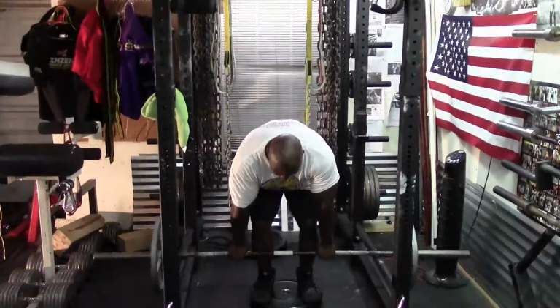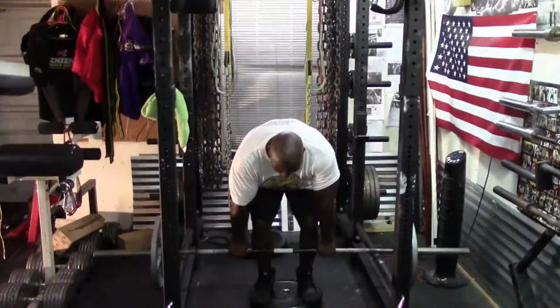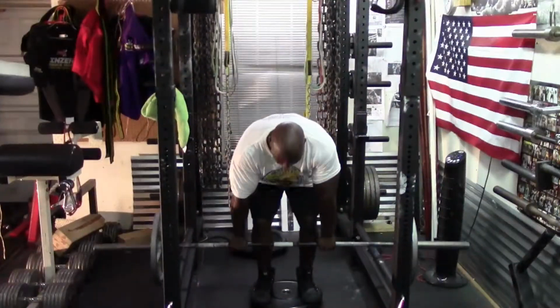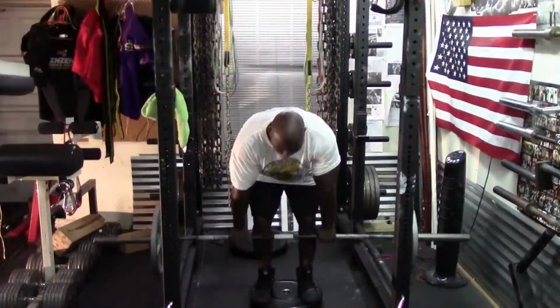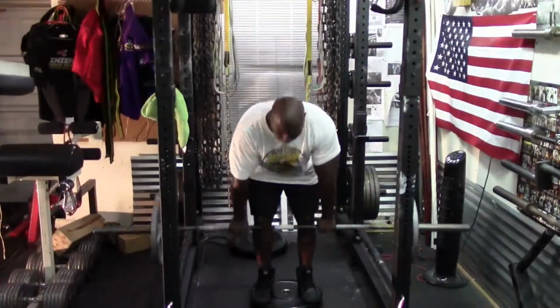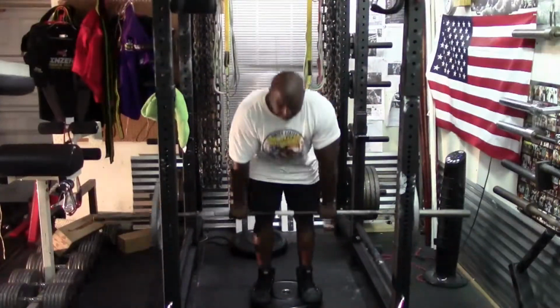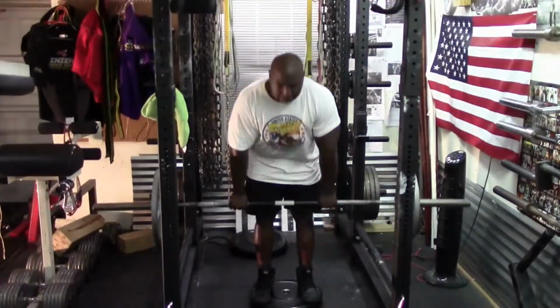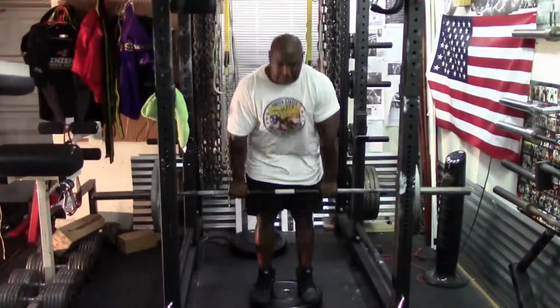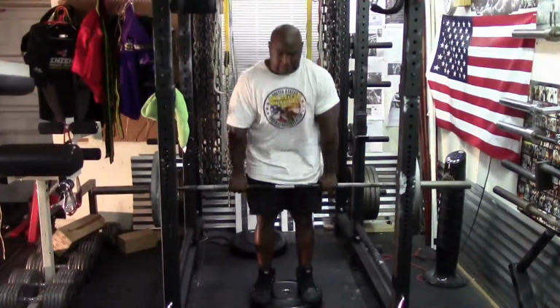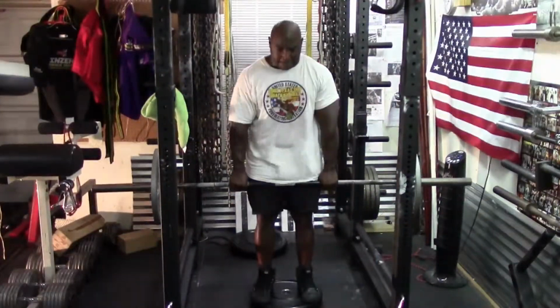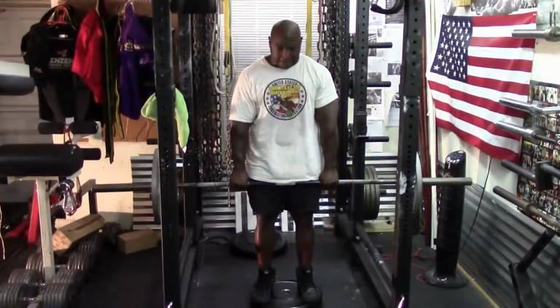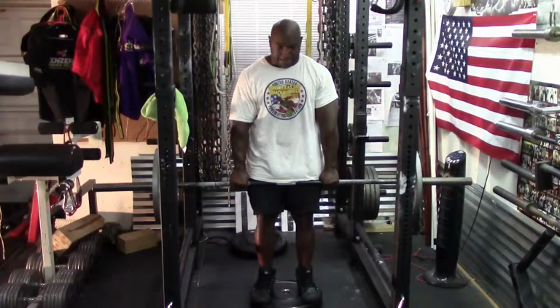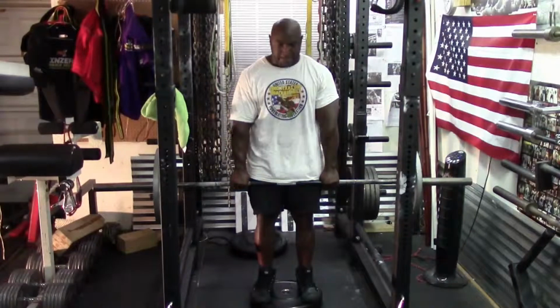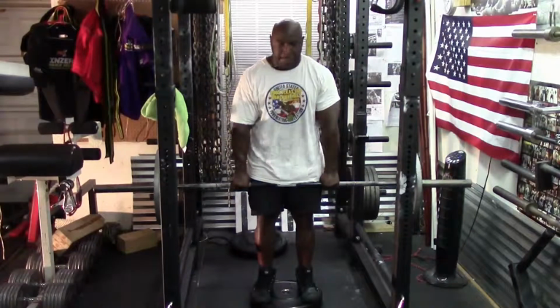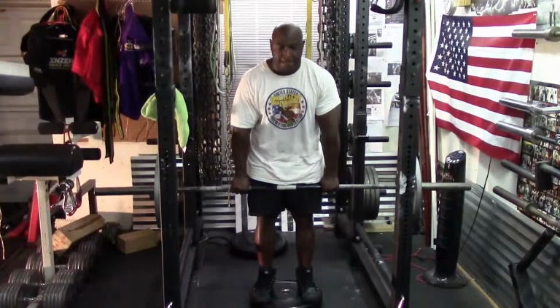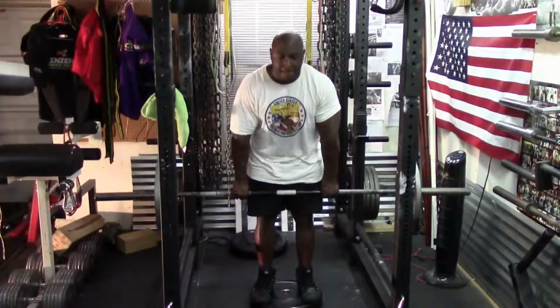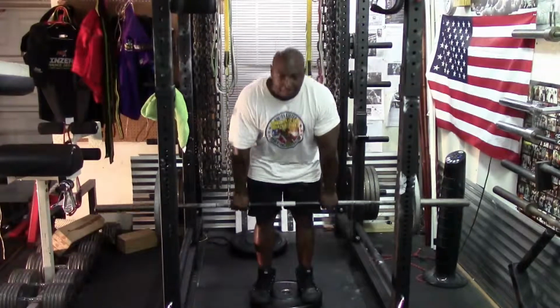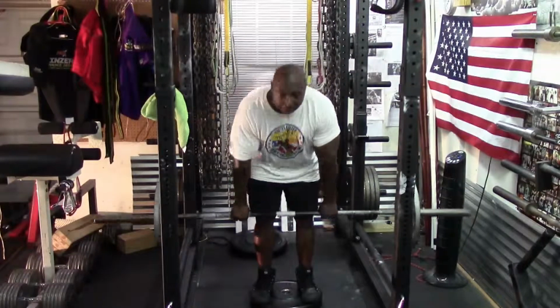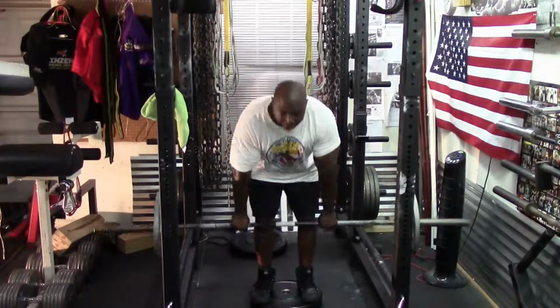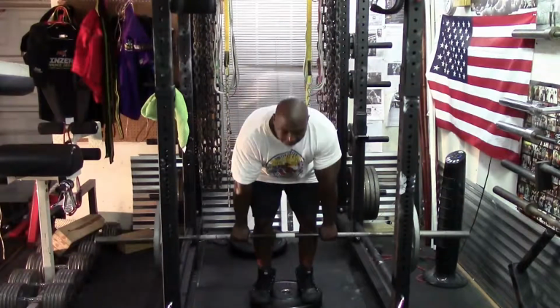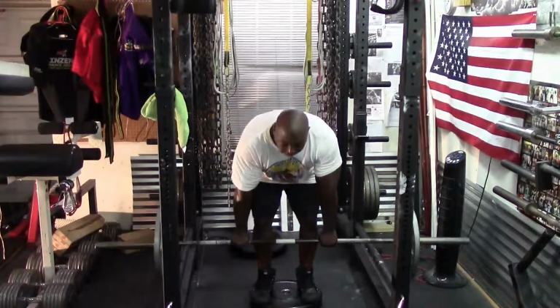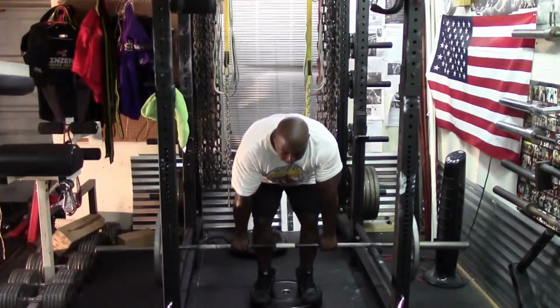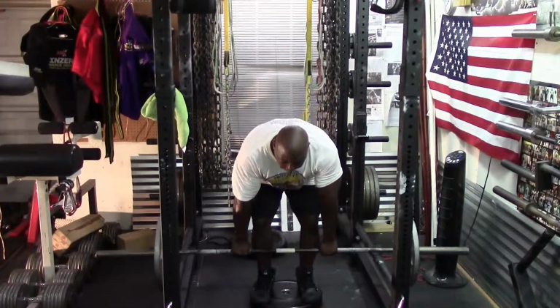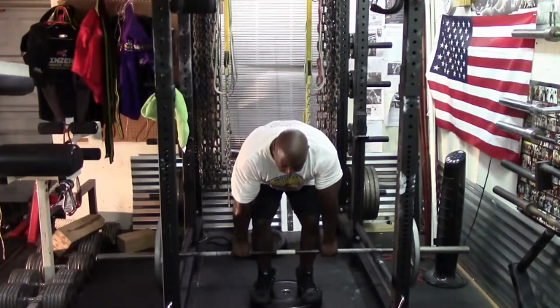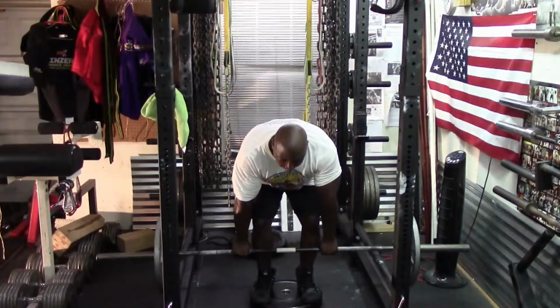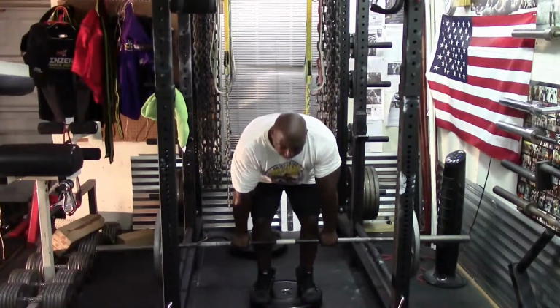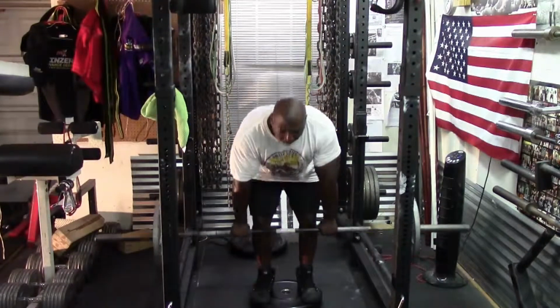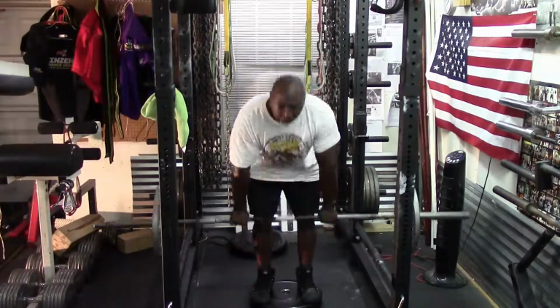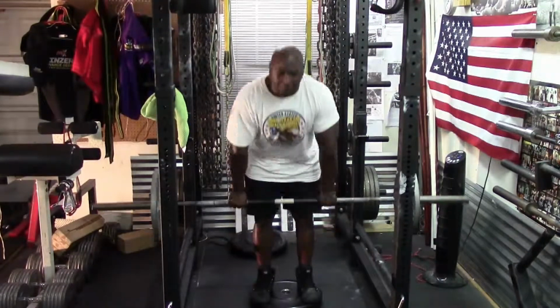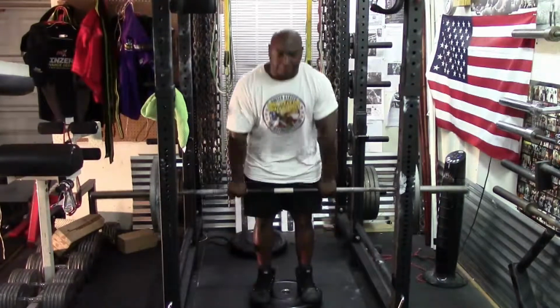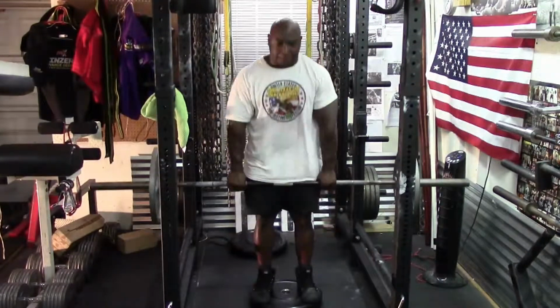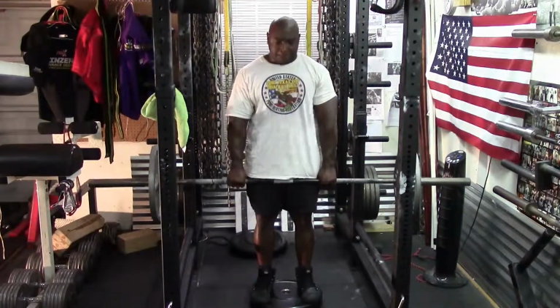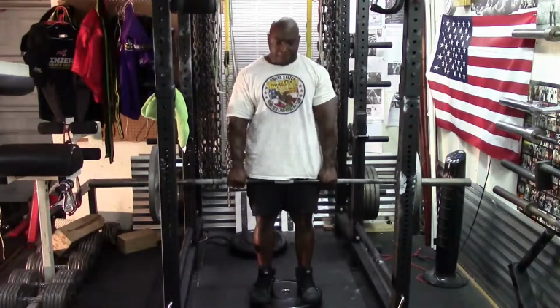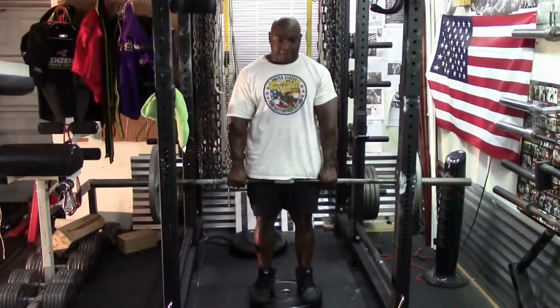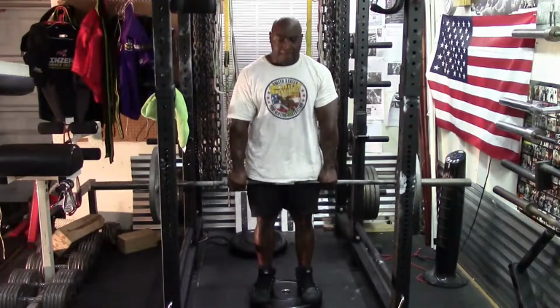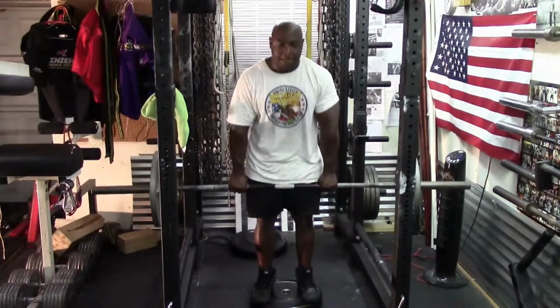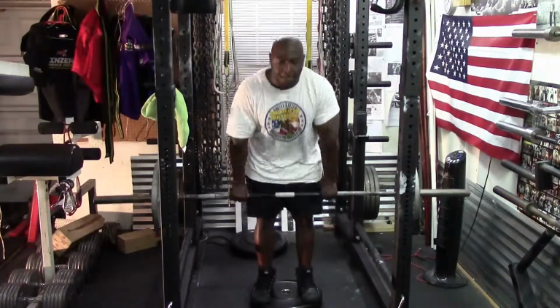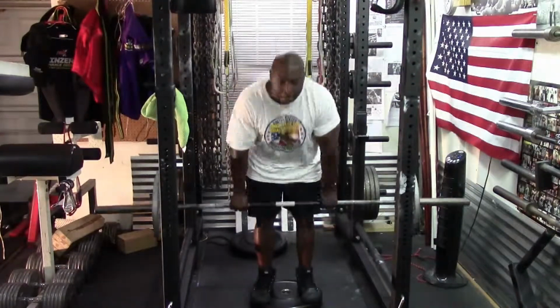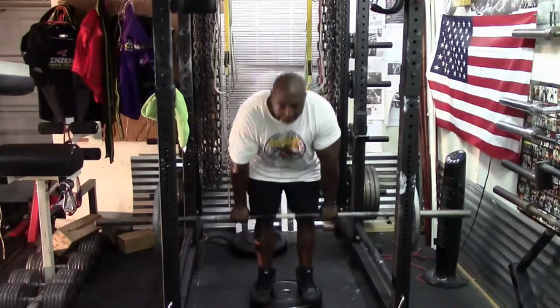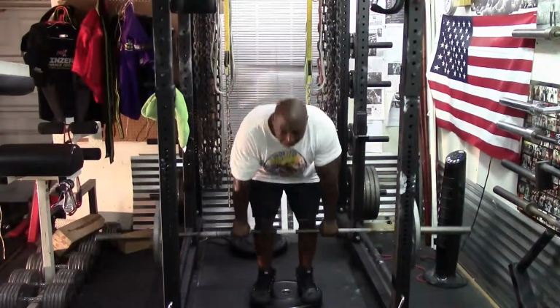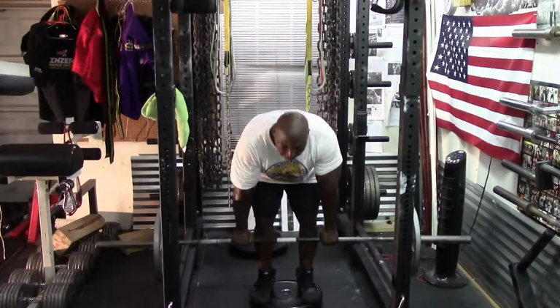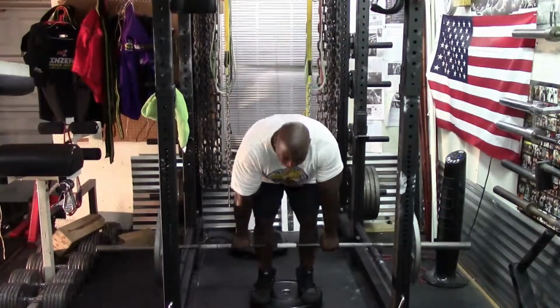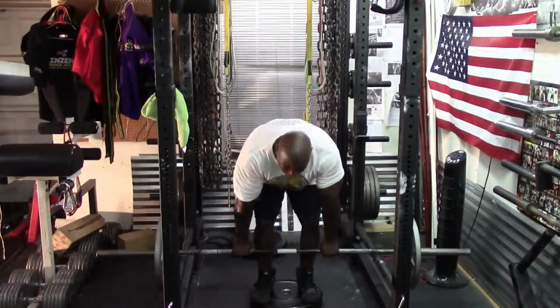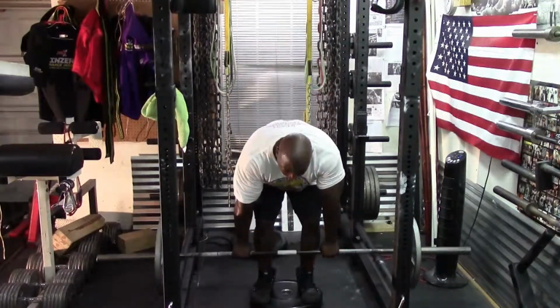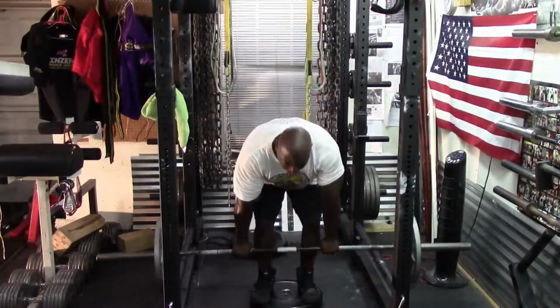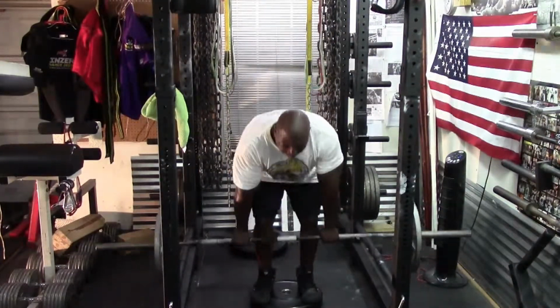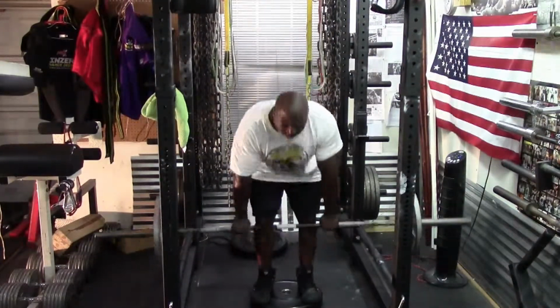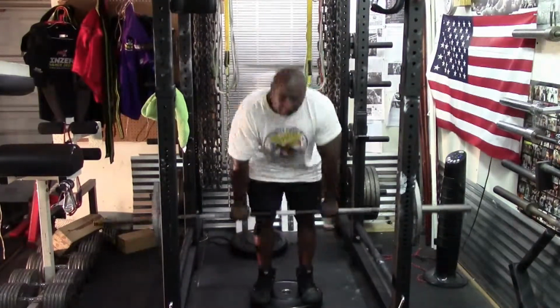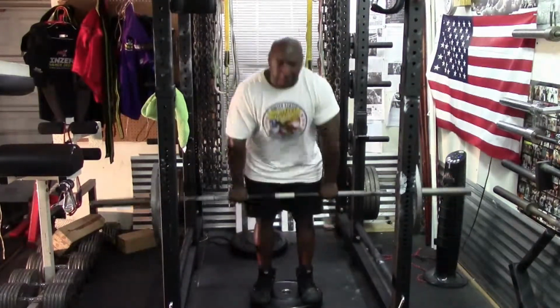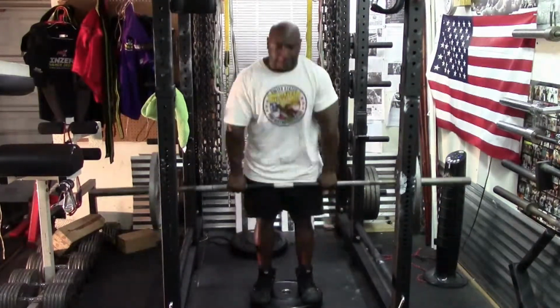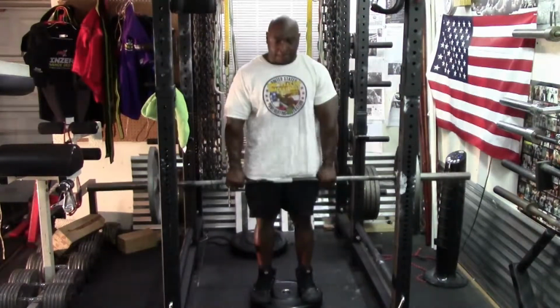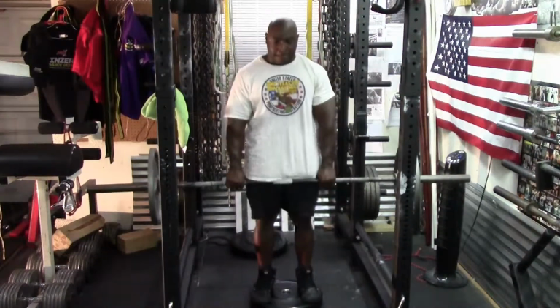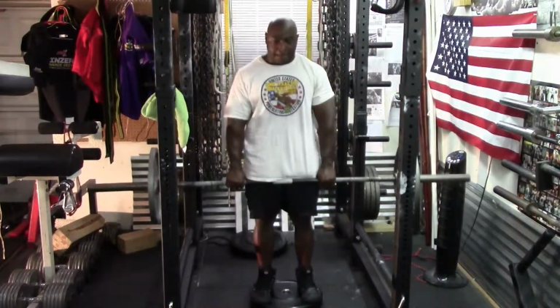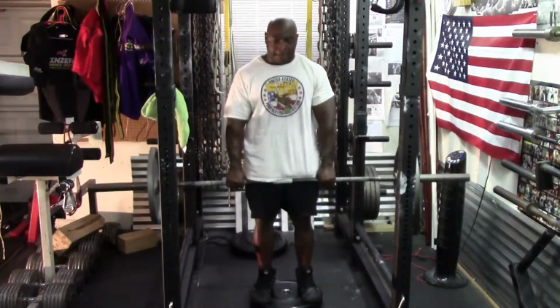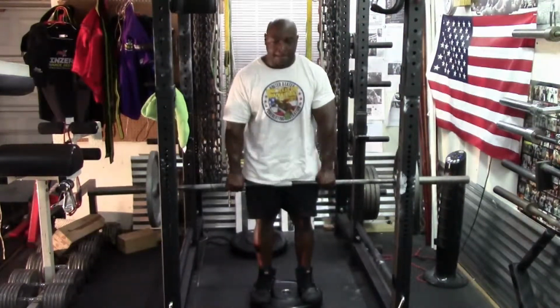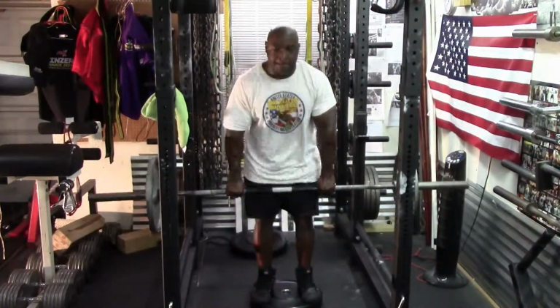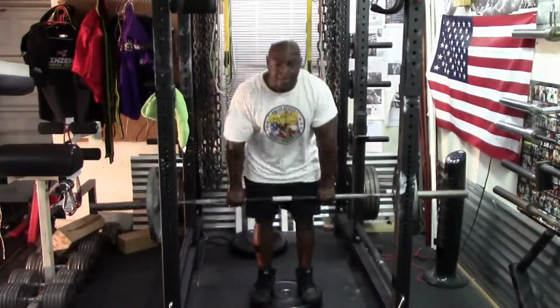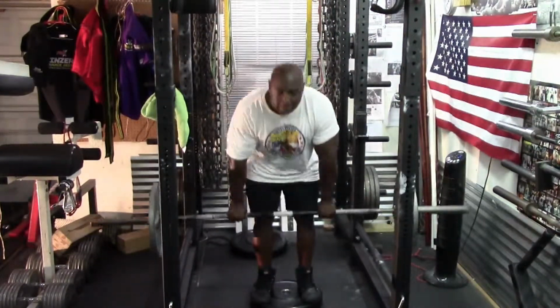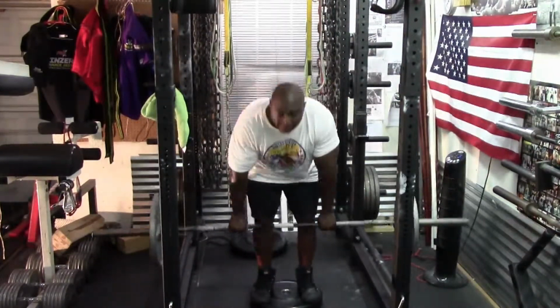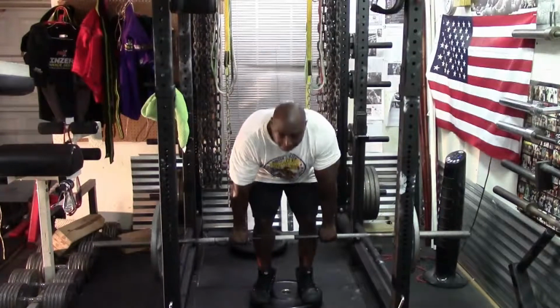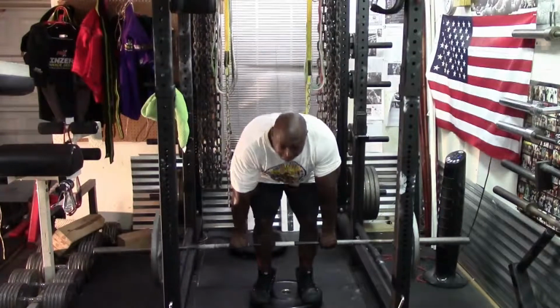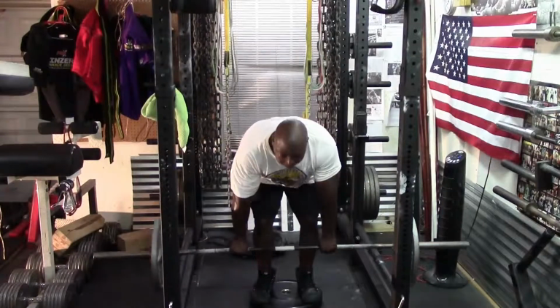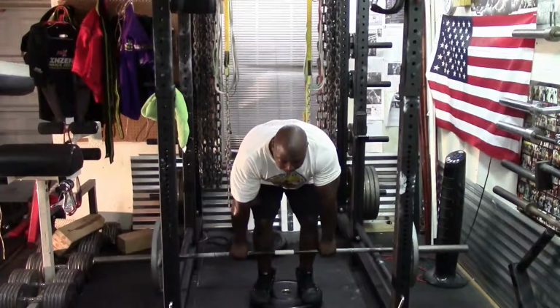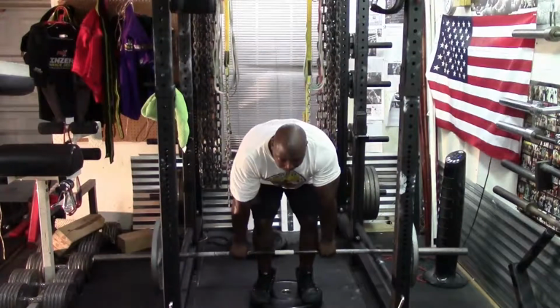Then I moved on to stiff-leg deadlifts with 135, did three sets of five — the goal was for the stretch.